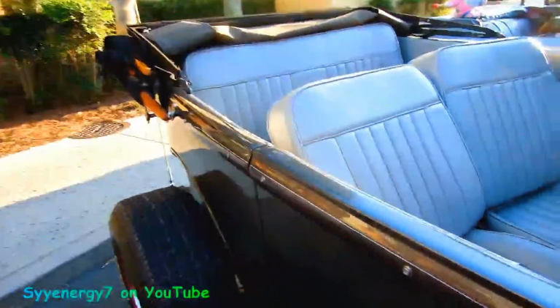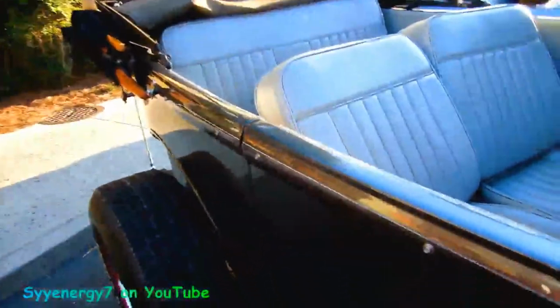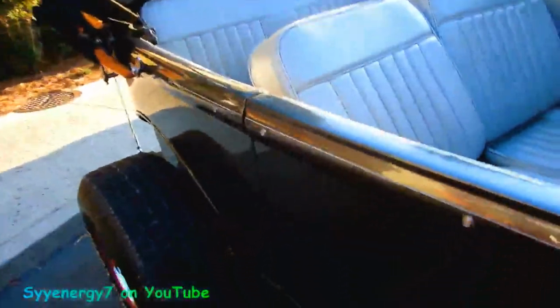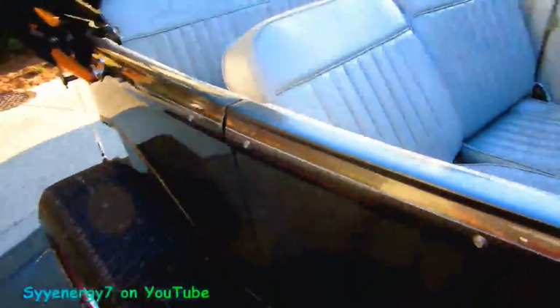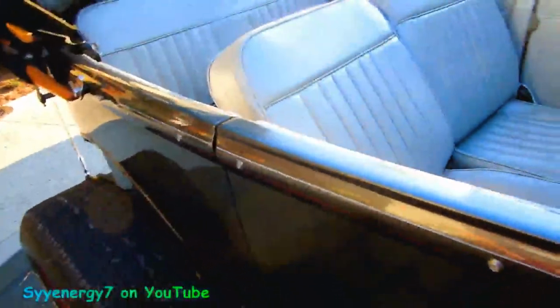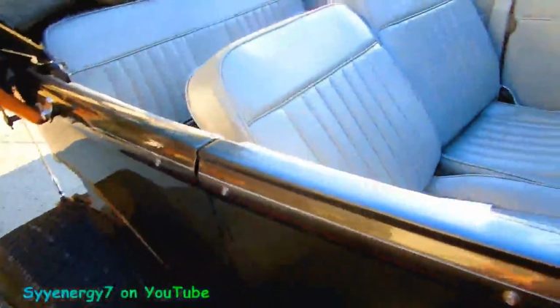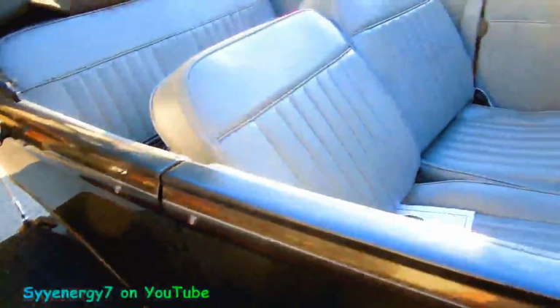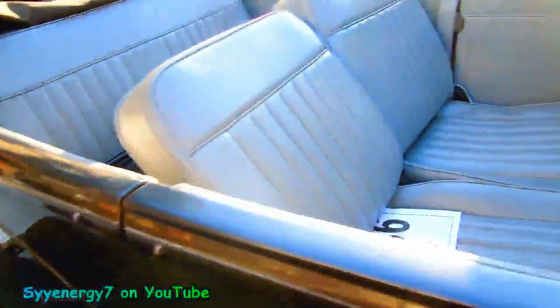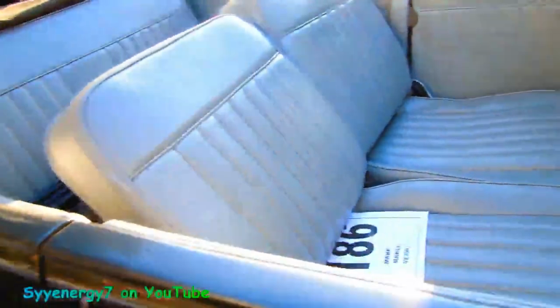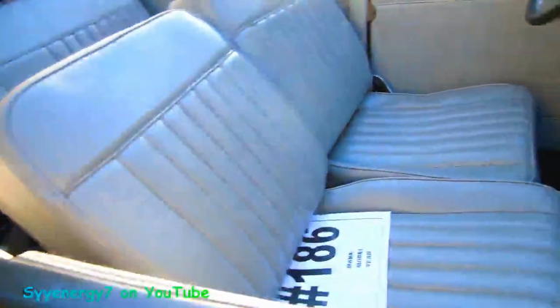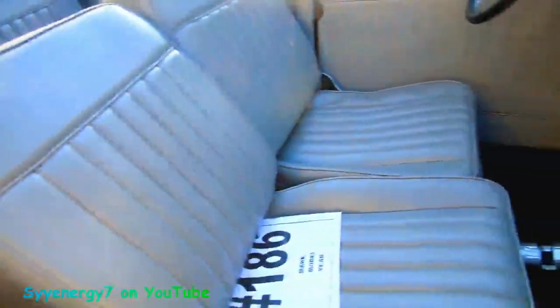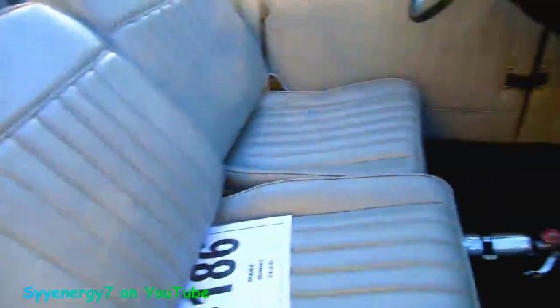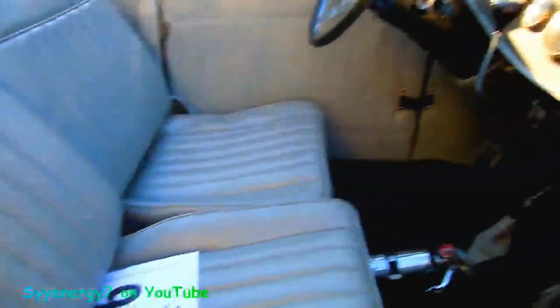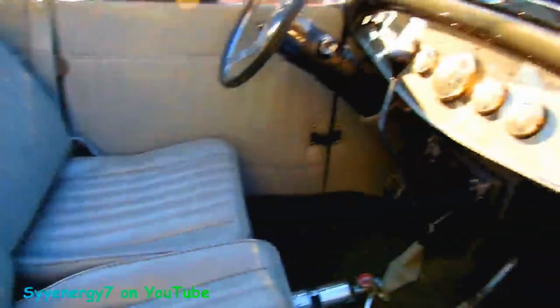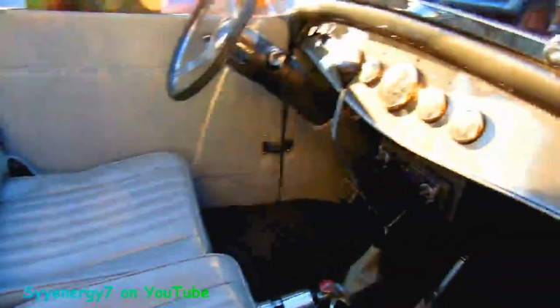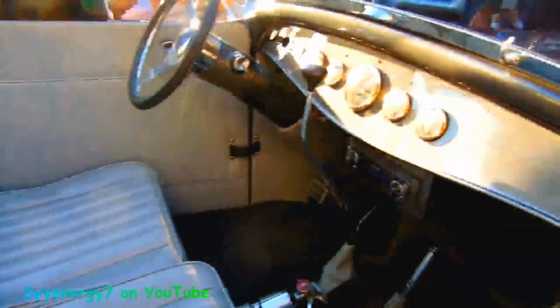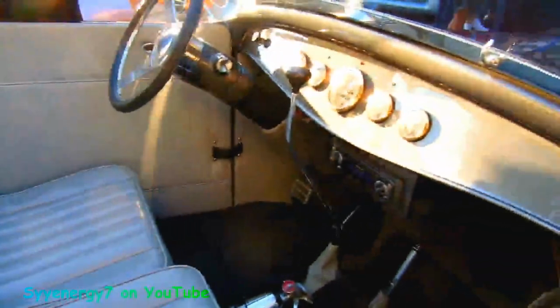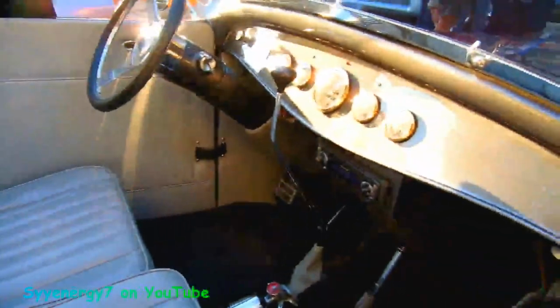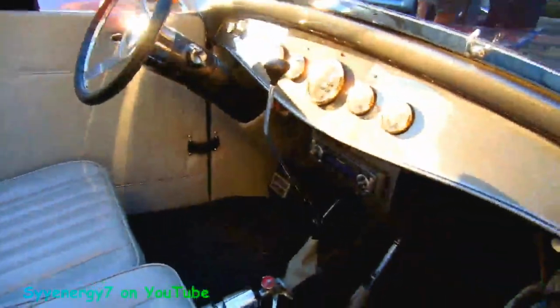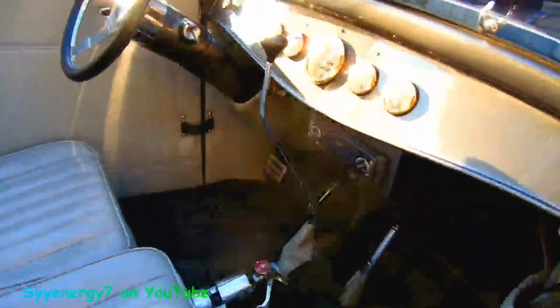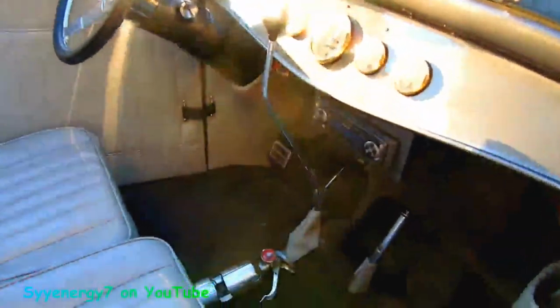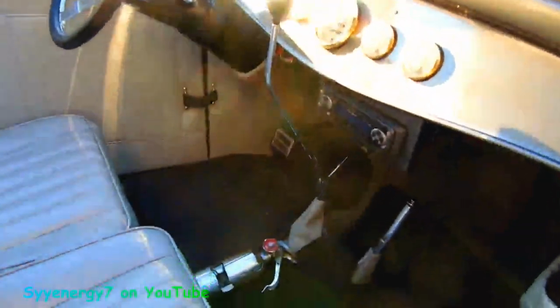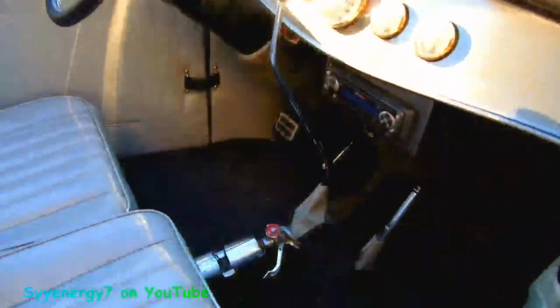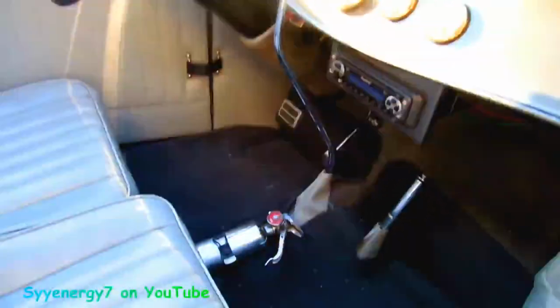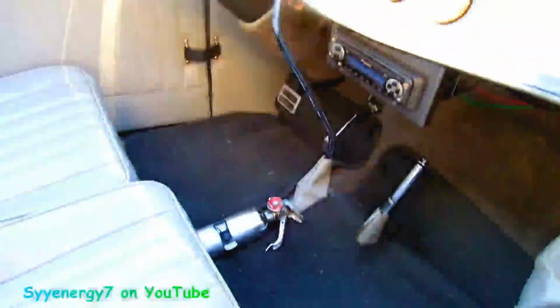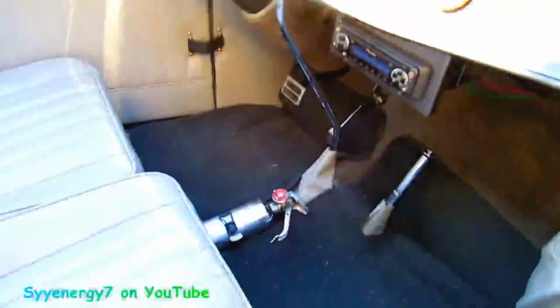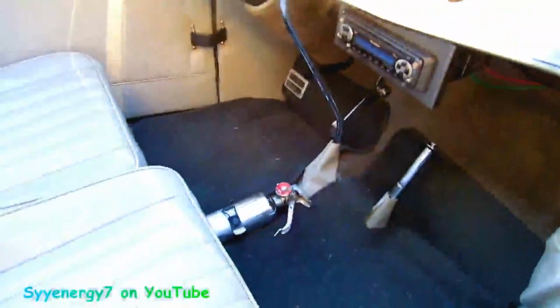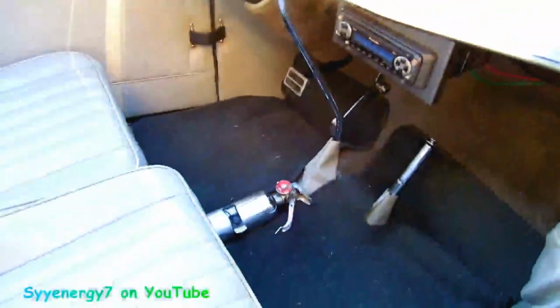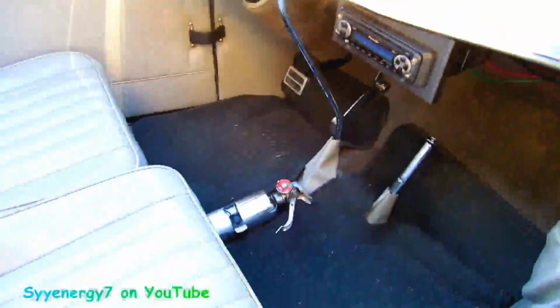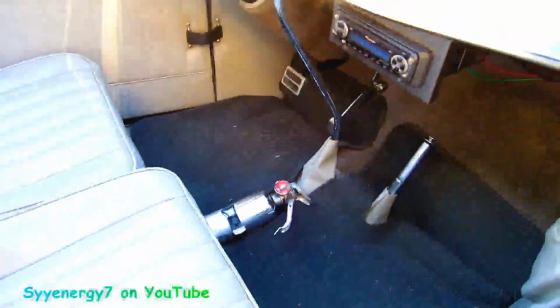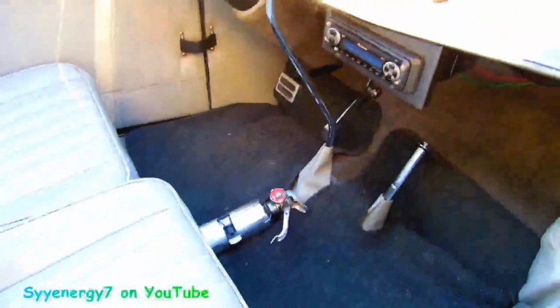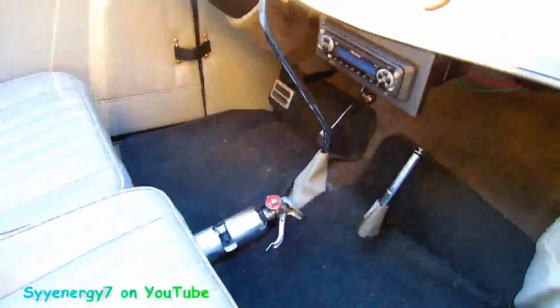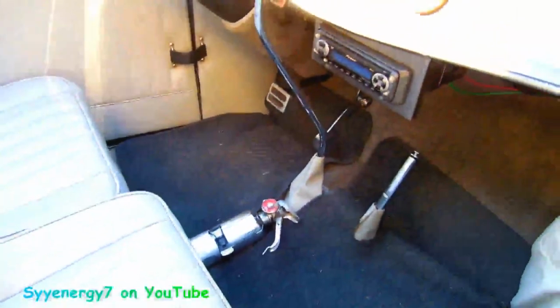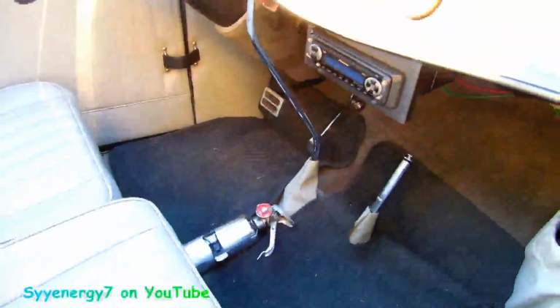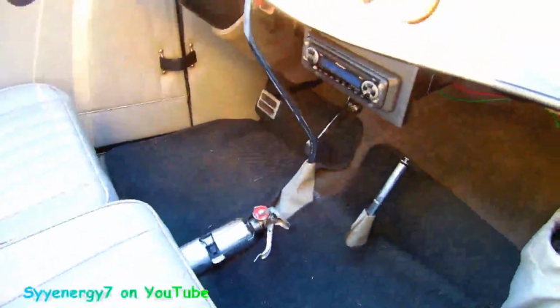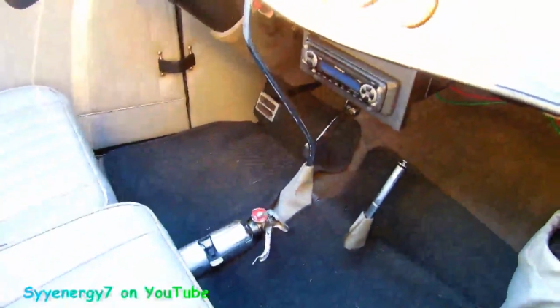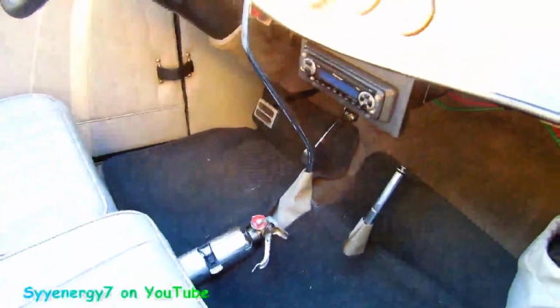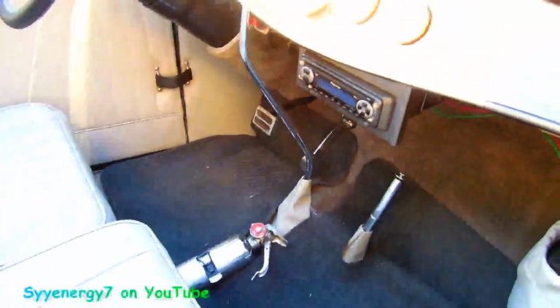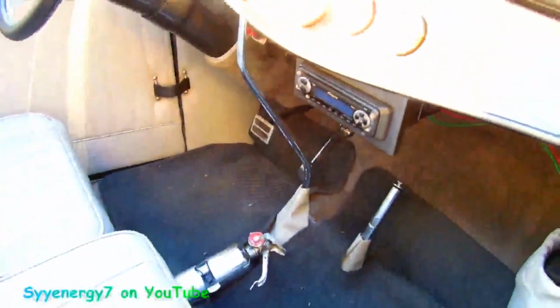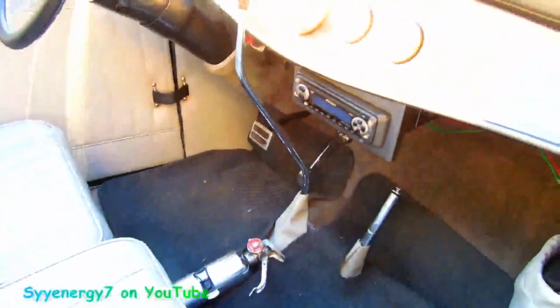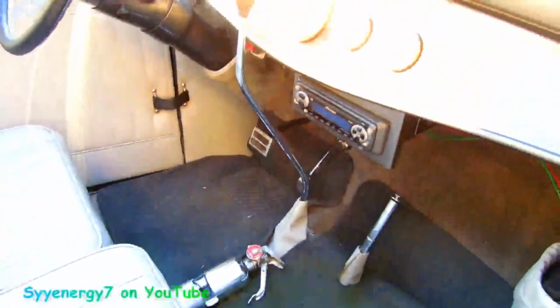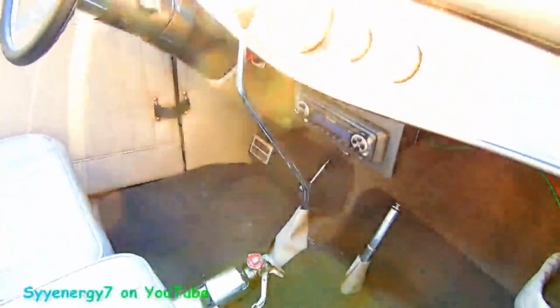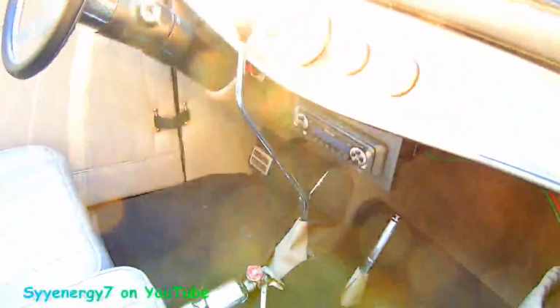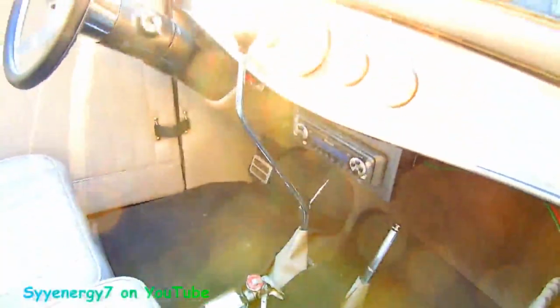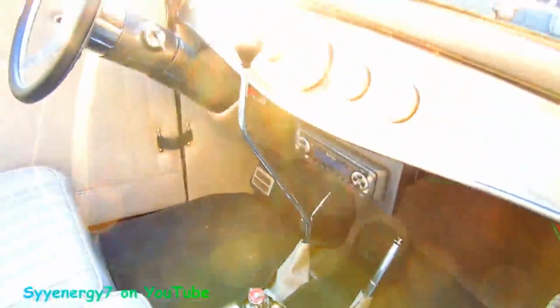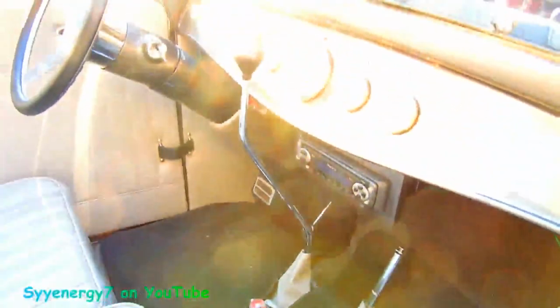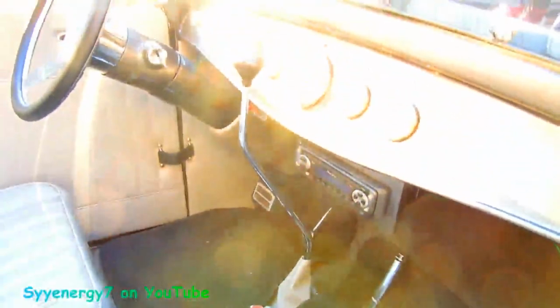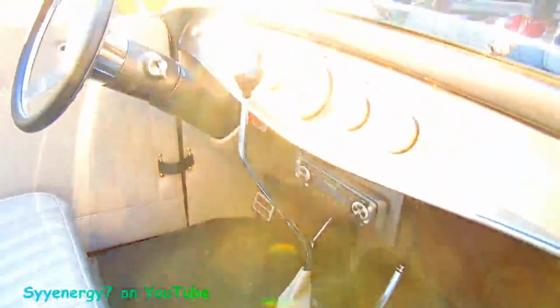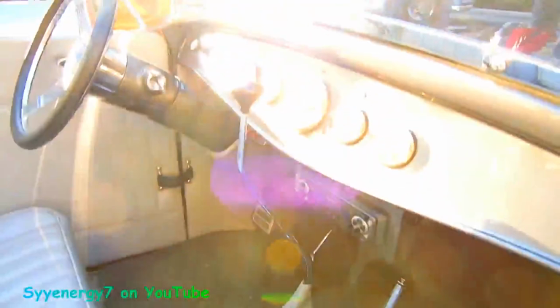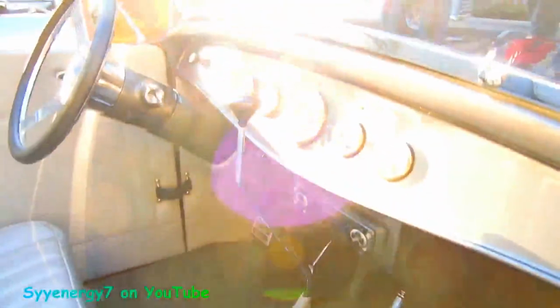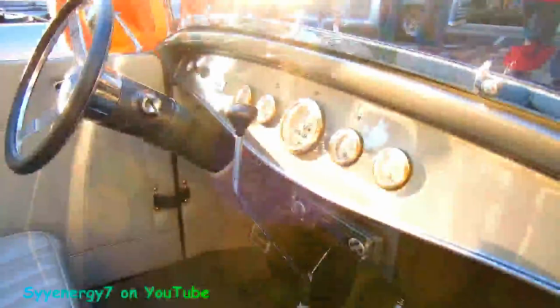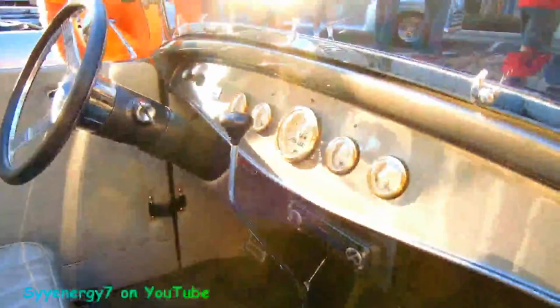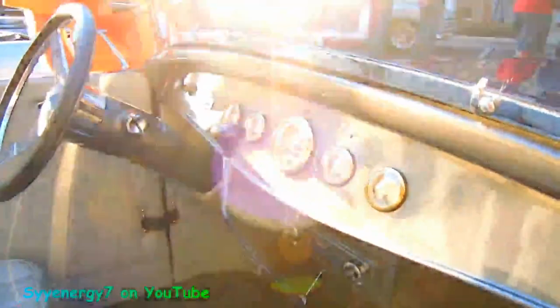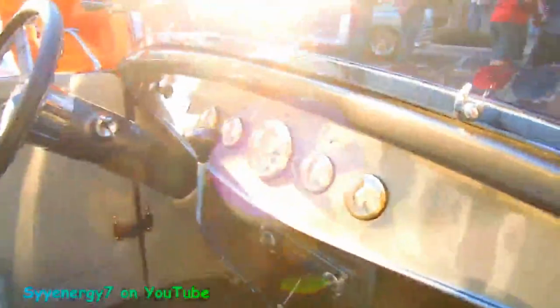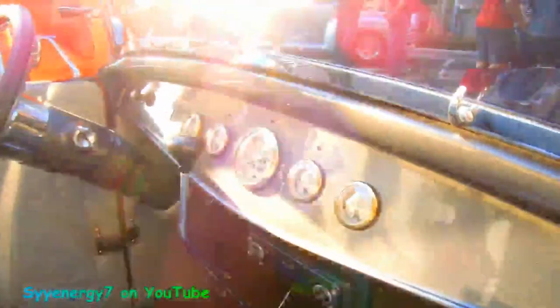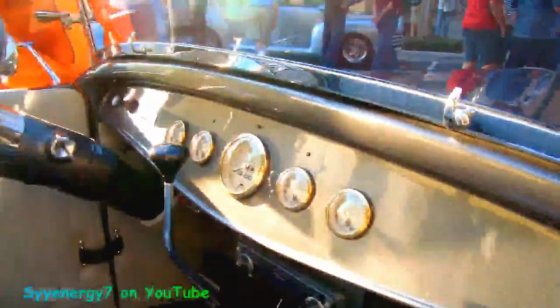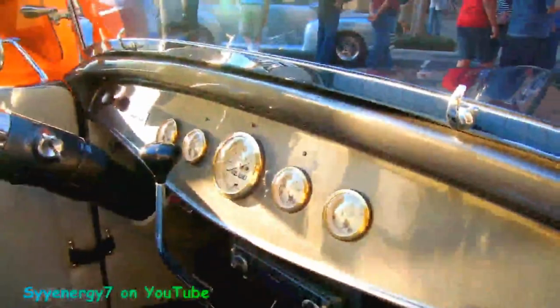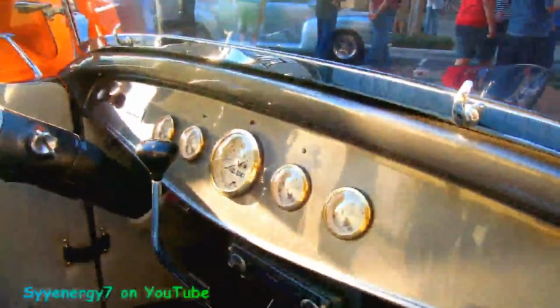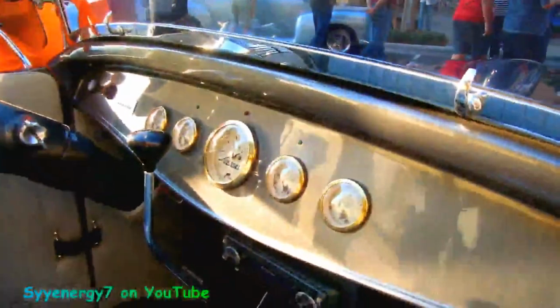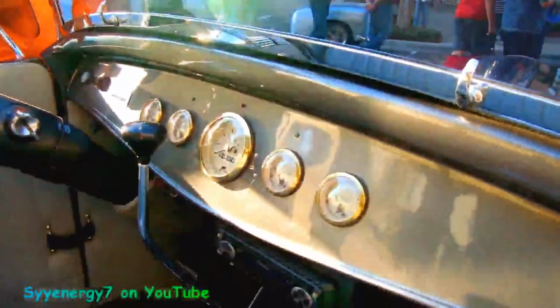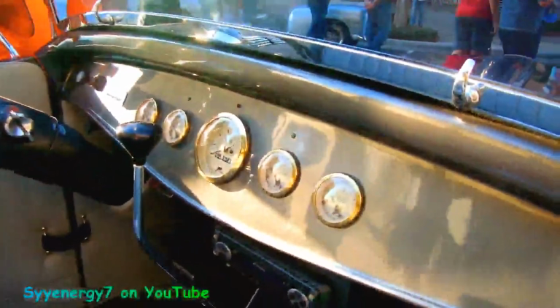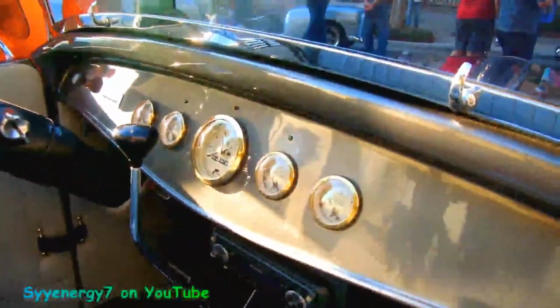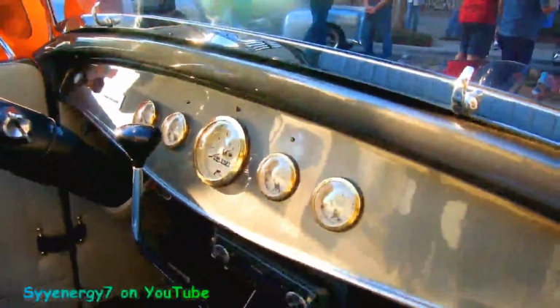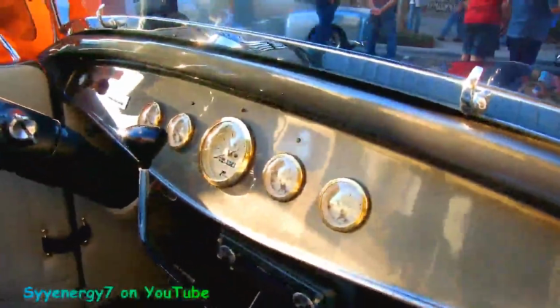Nice interior, really nice upholstery. Fire extinguisher. It's automatic, gauge package.